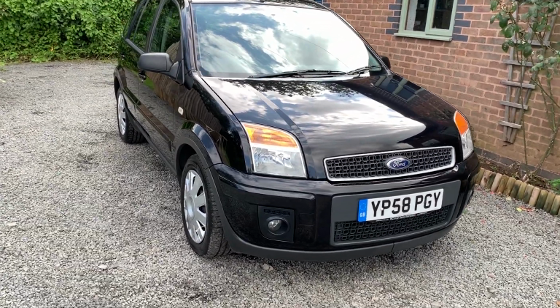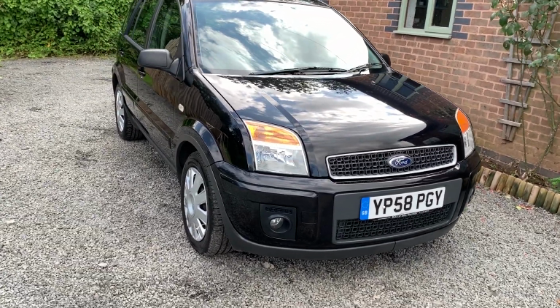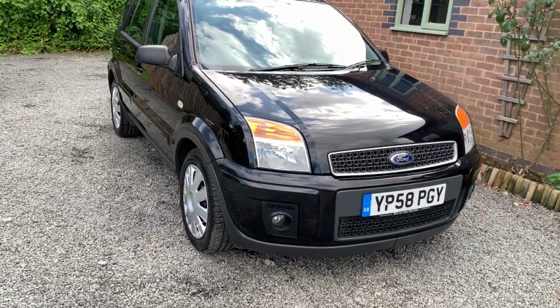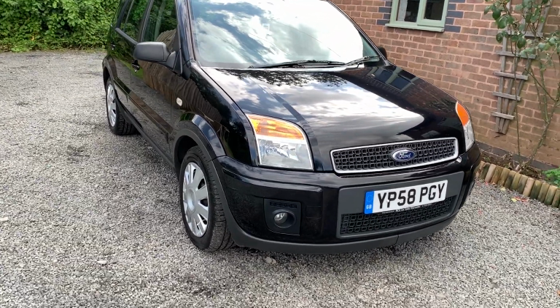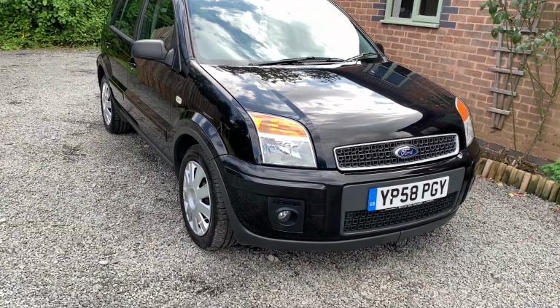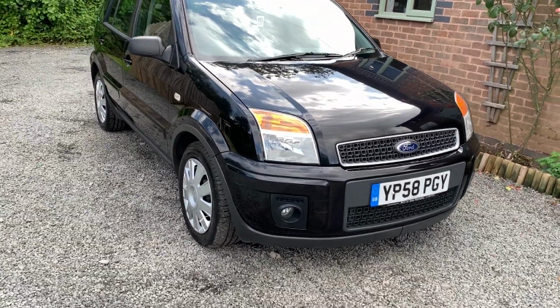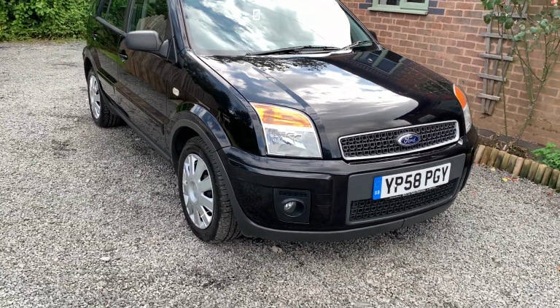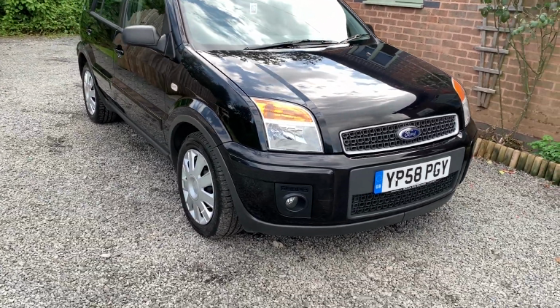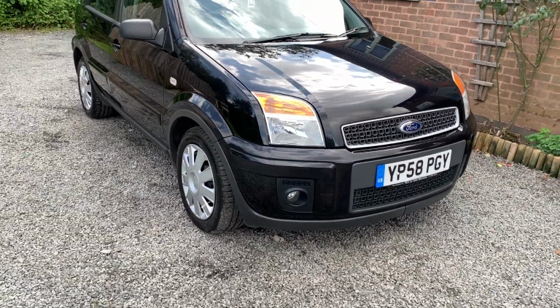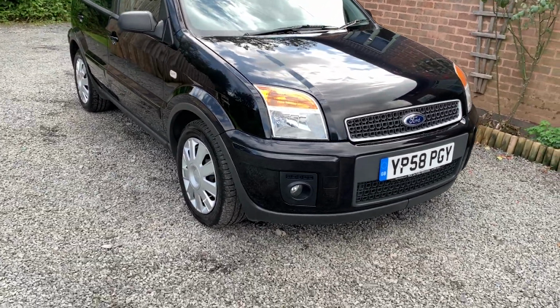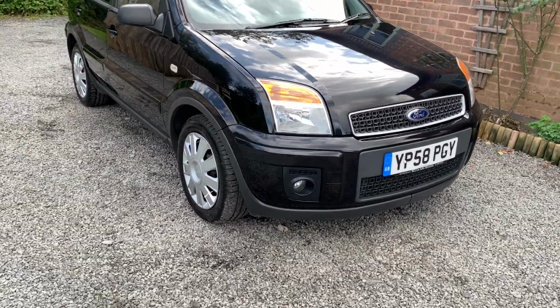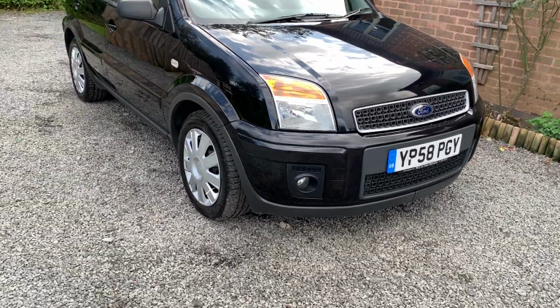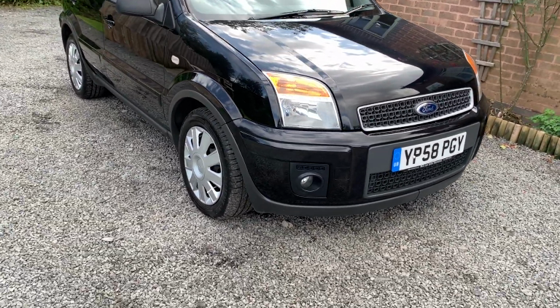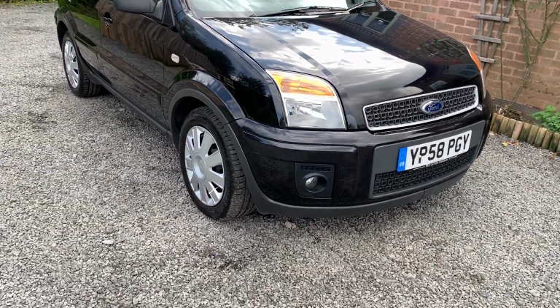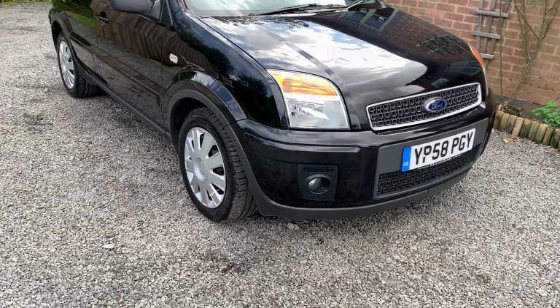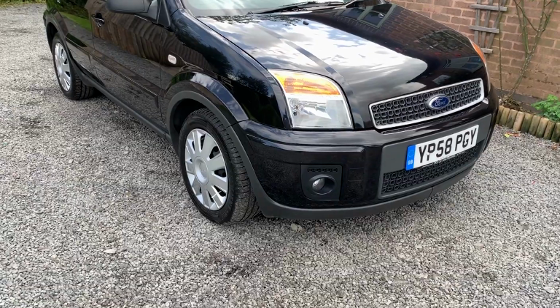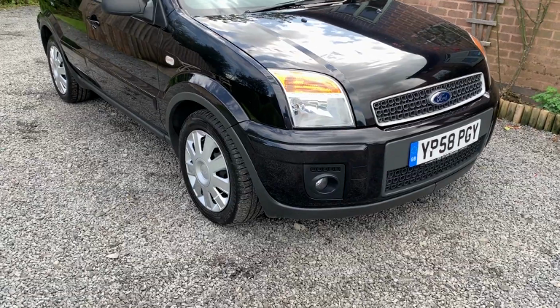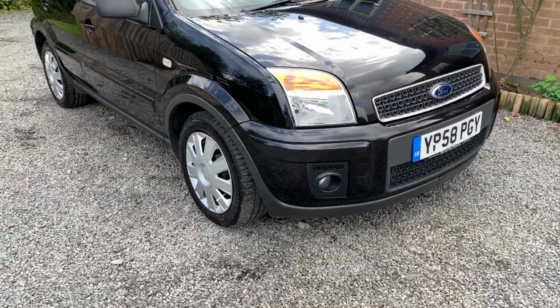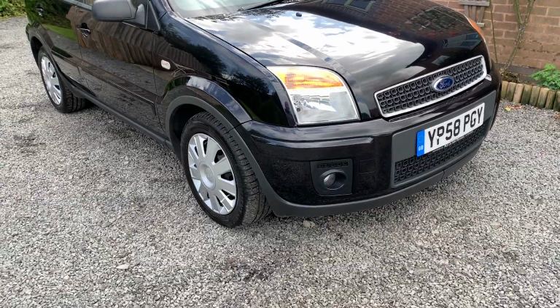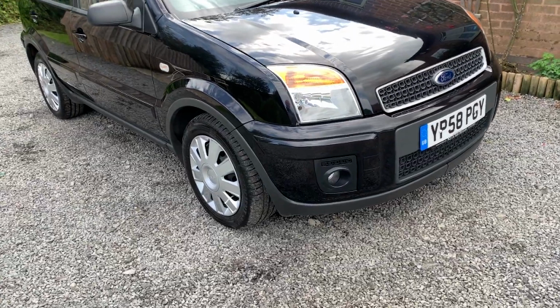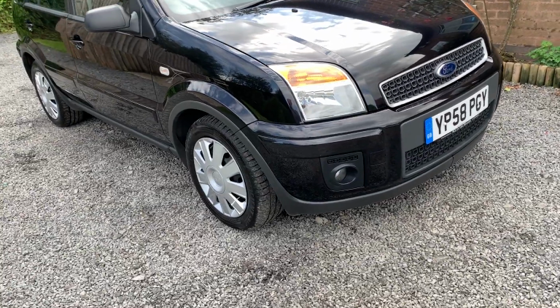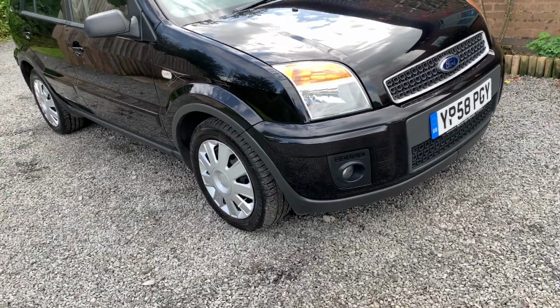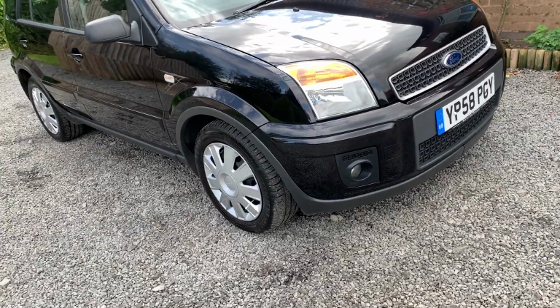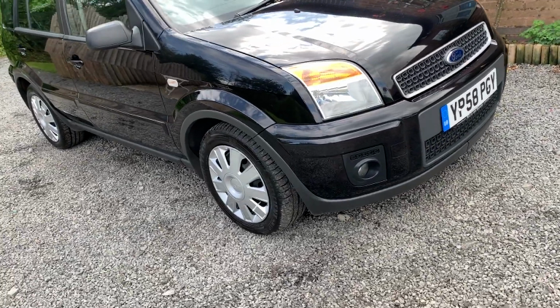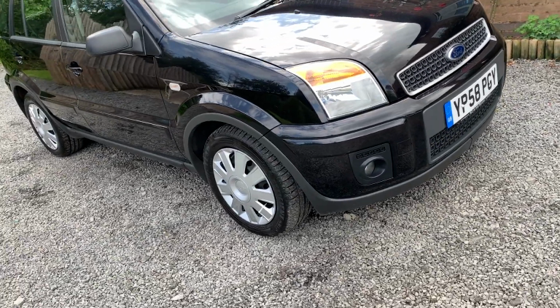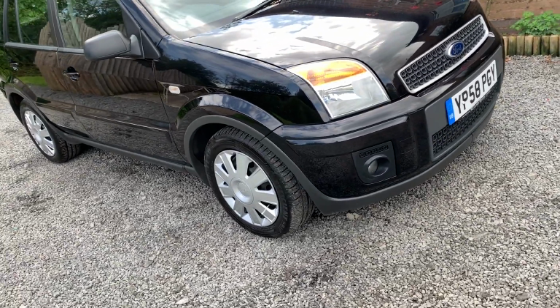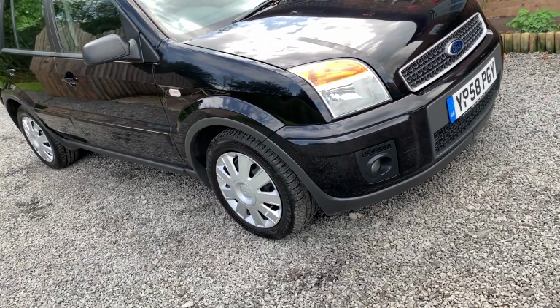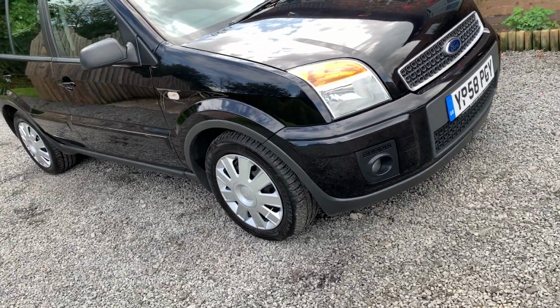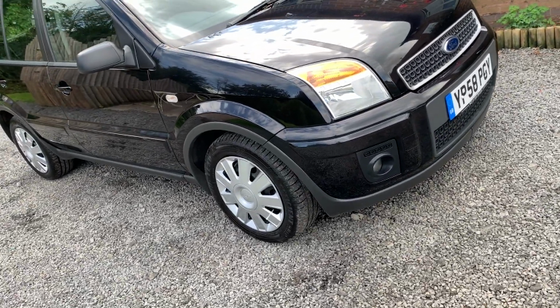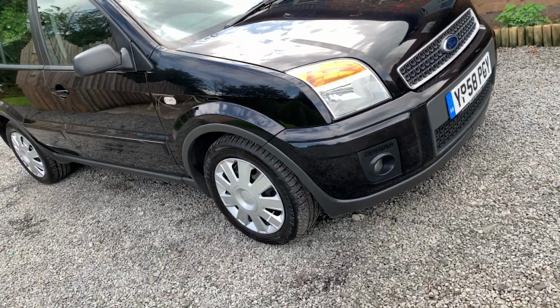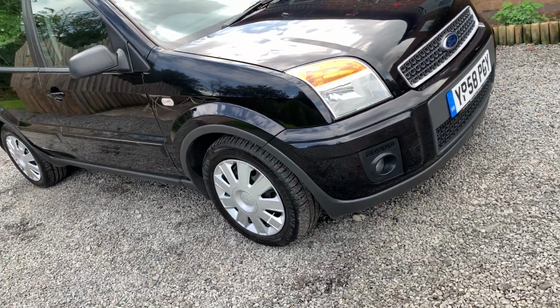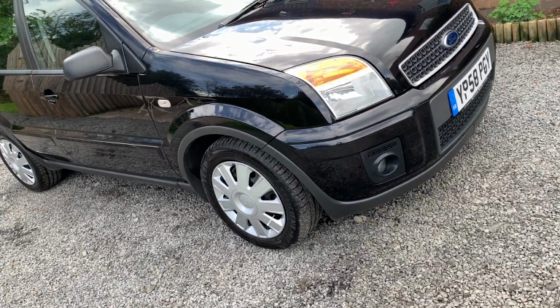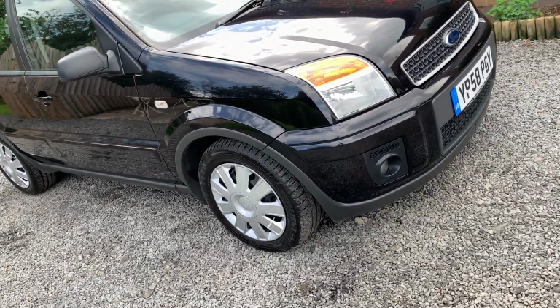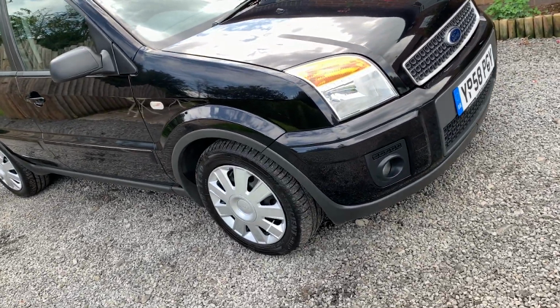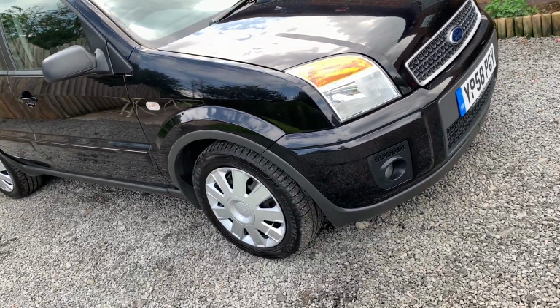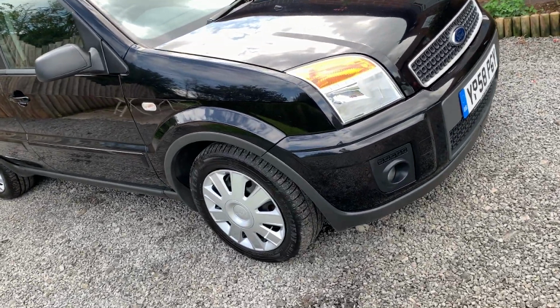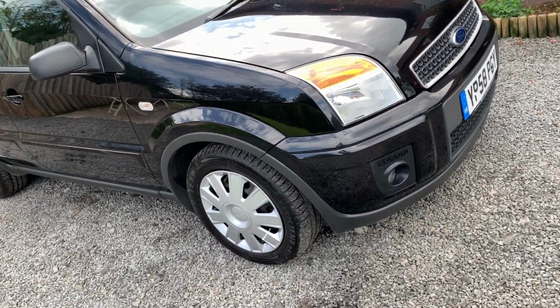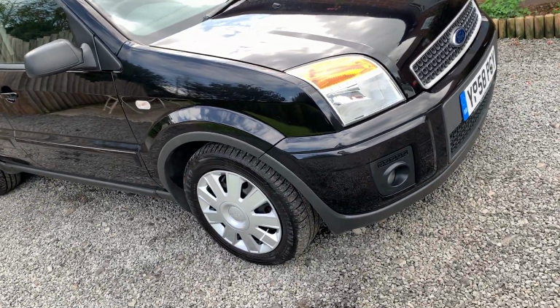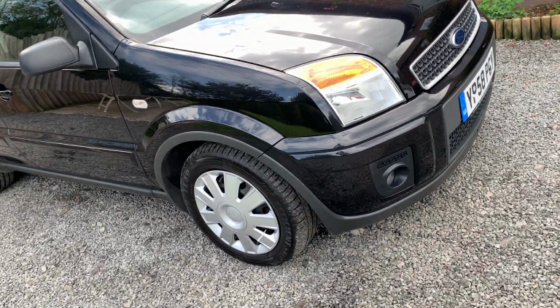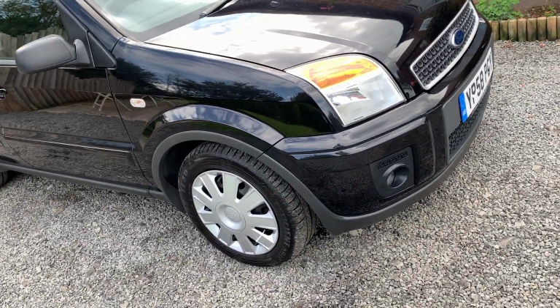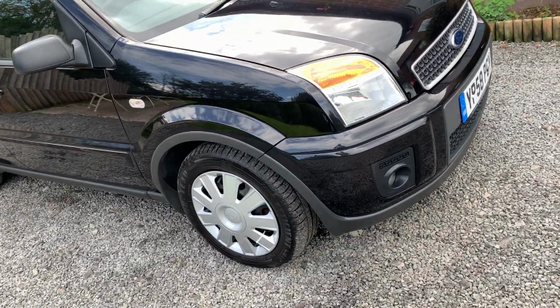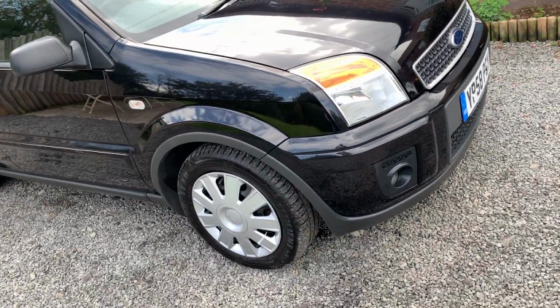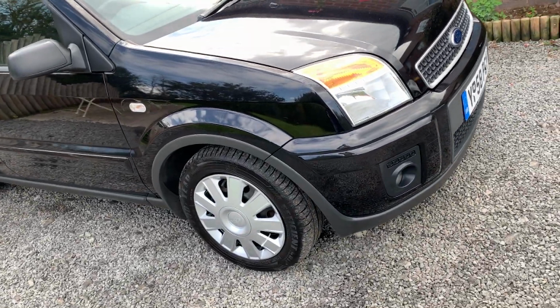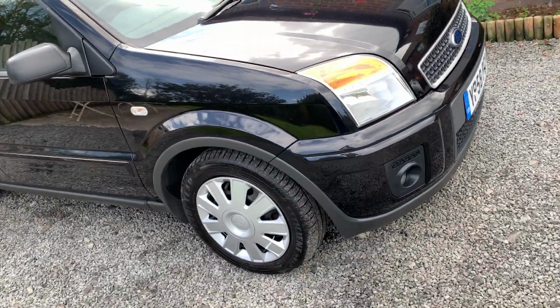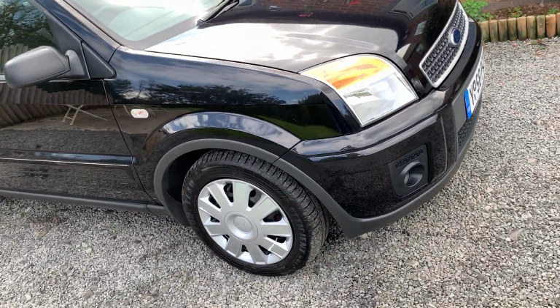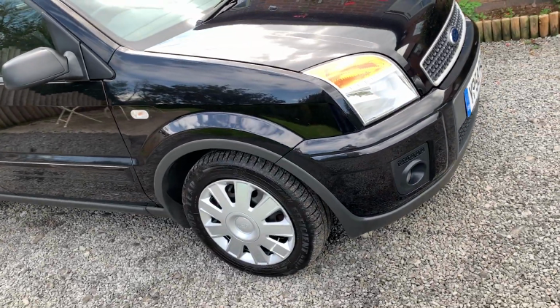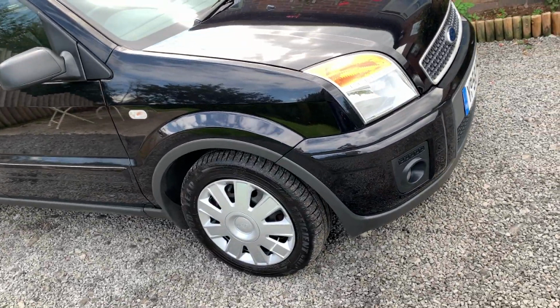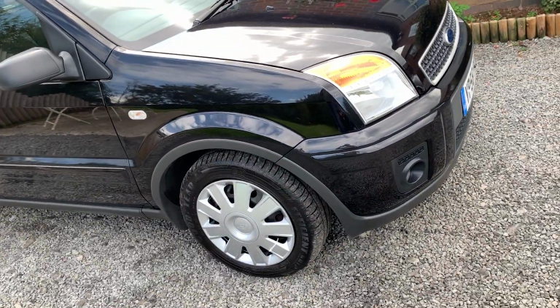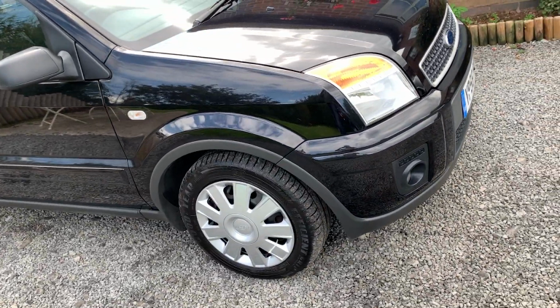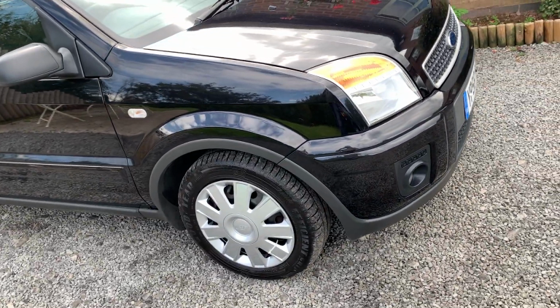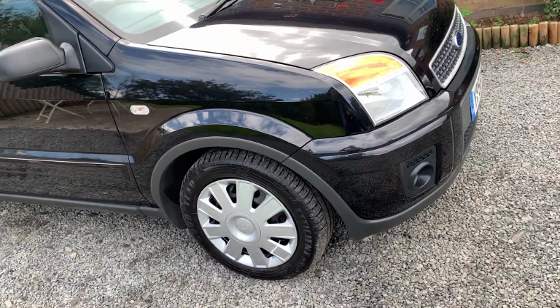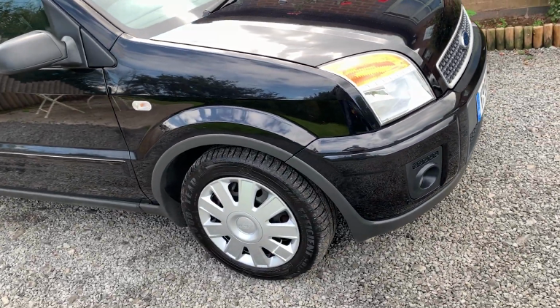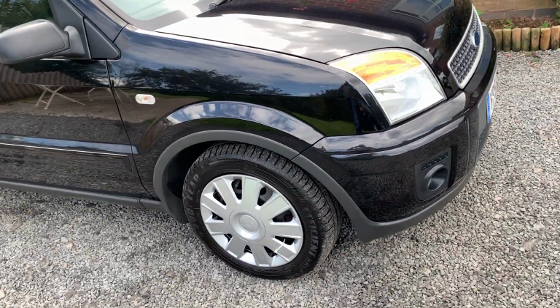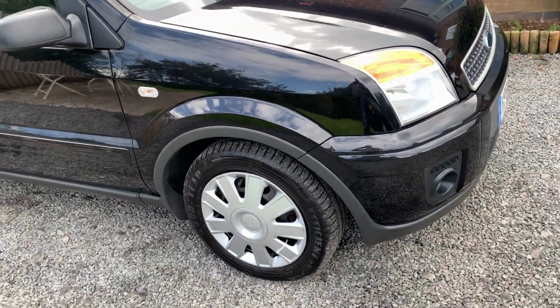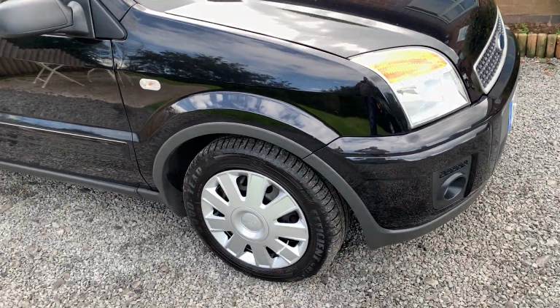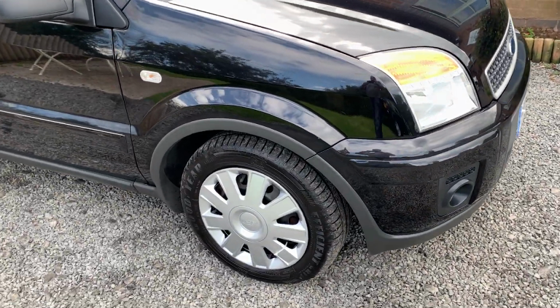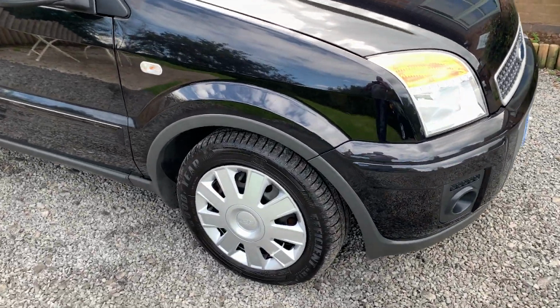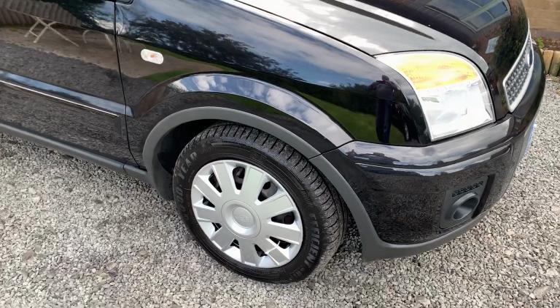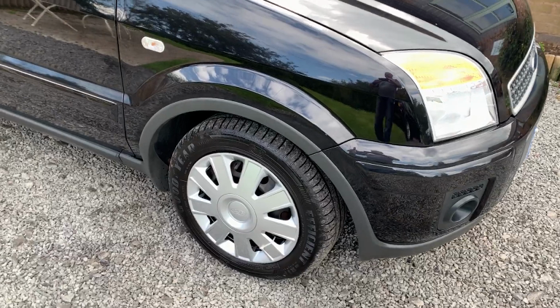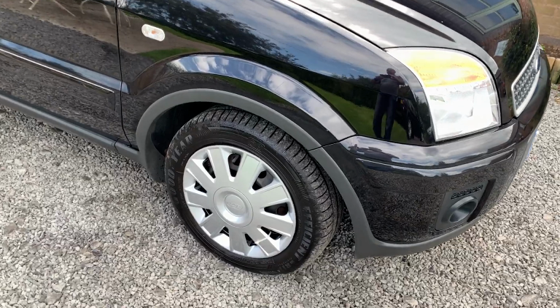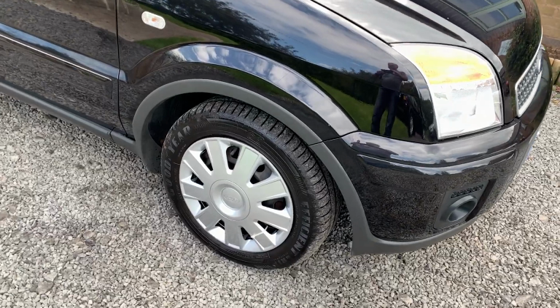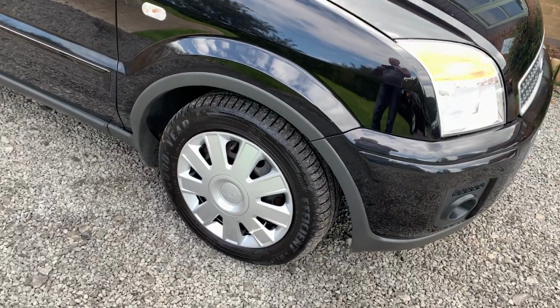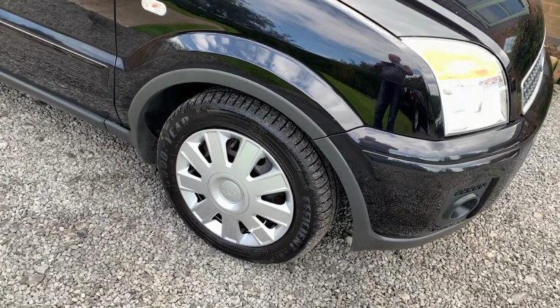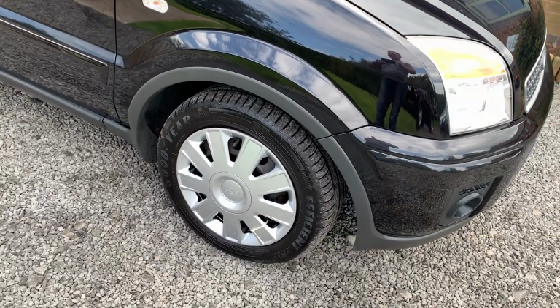Overall the car is in nice condition. There are one or two age-related marks here and there but overall I would describe the condition as good.